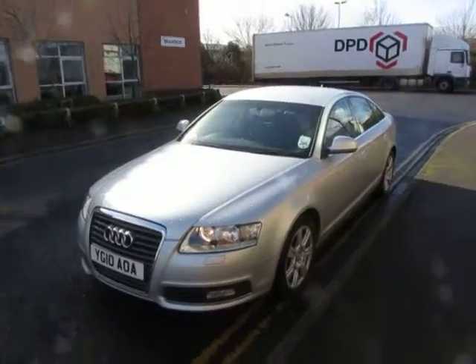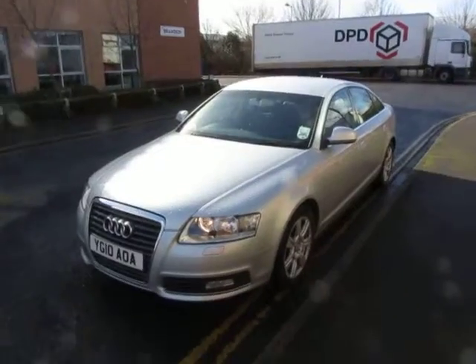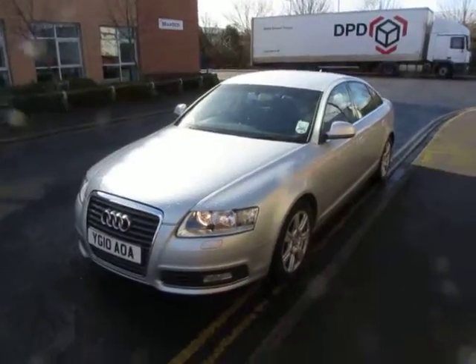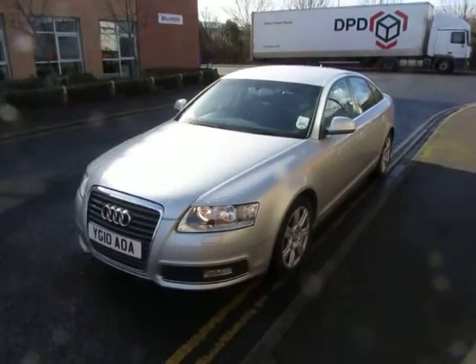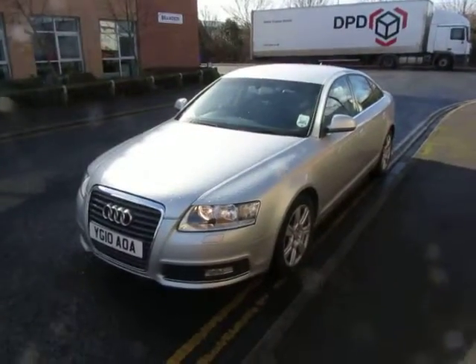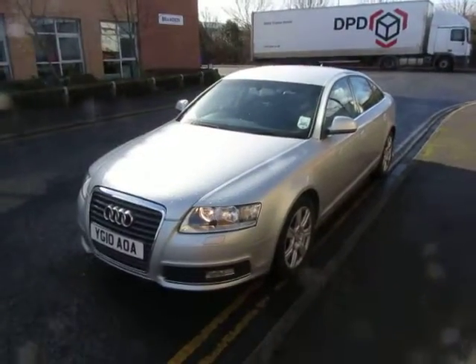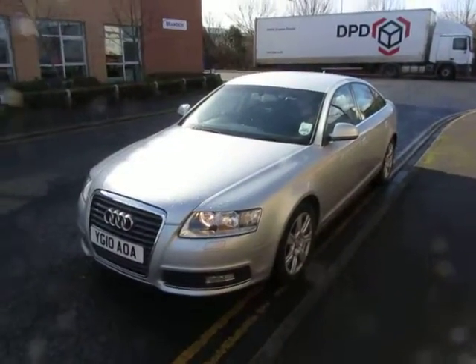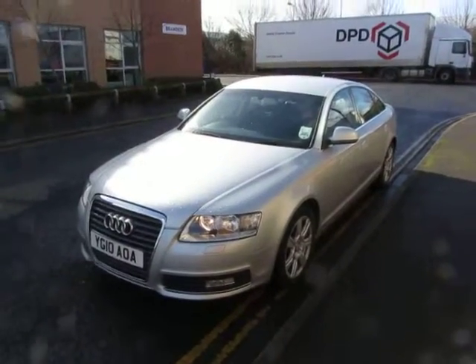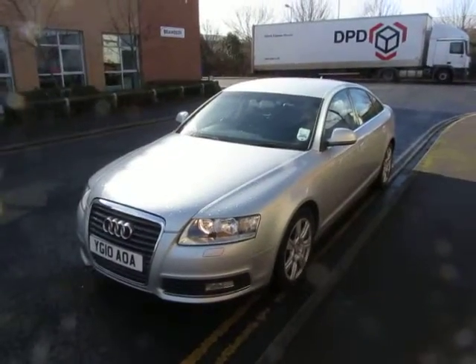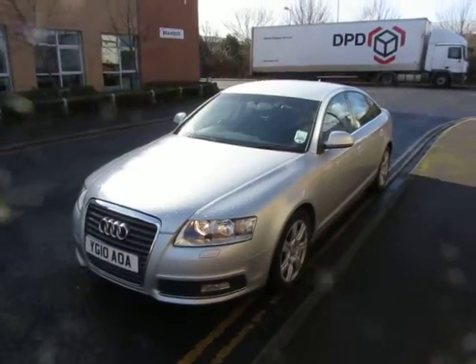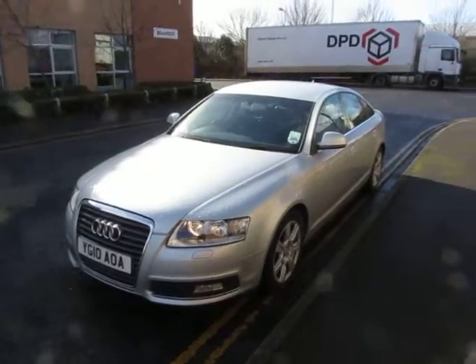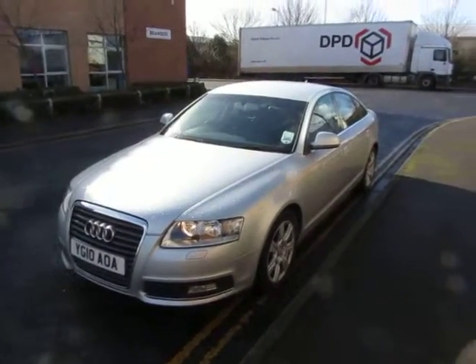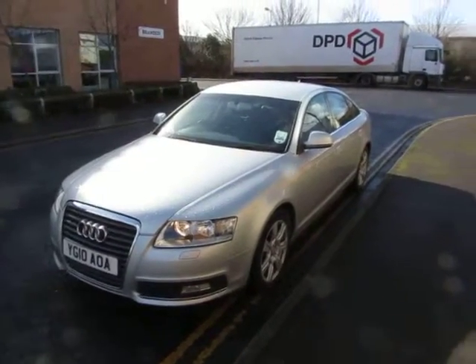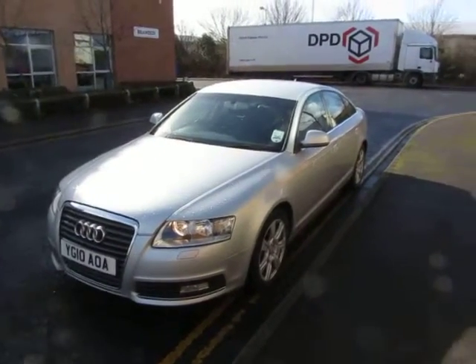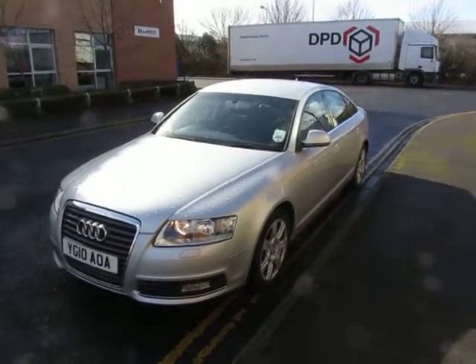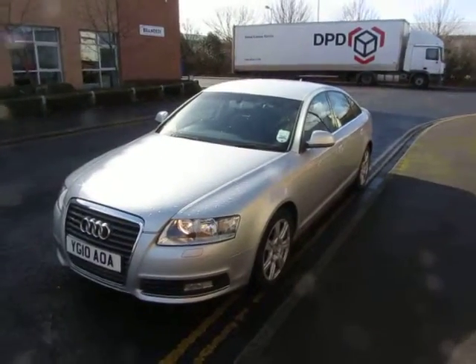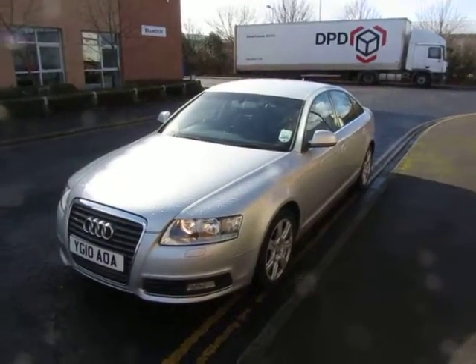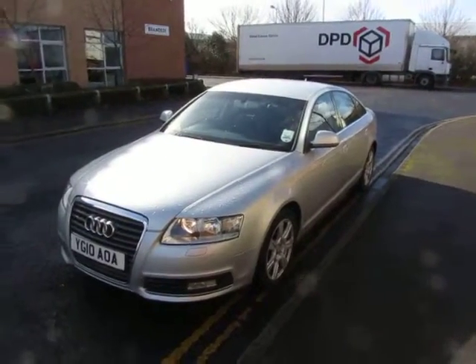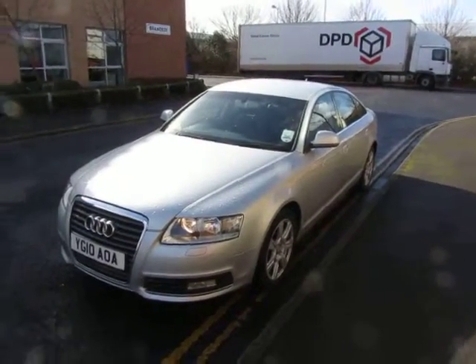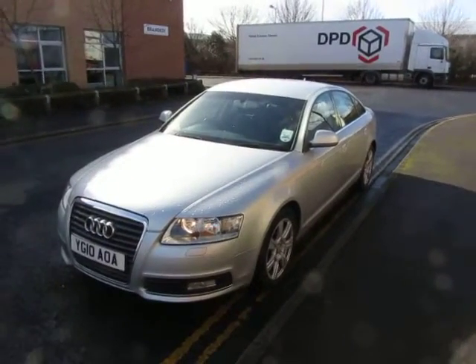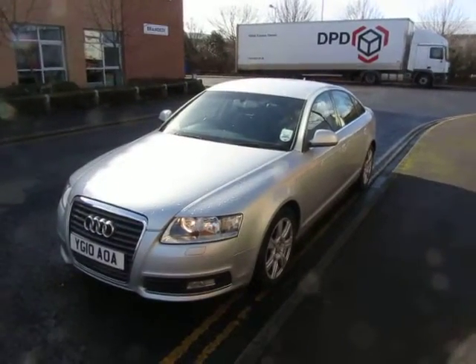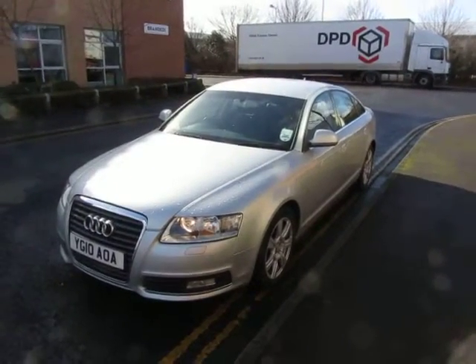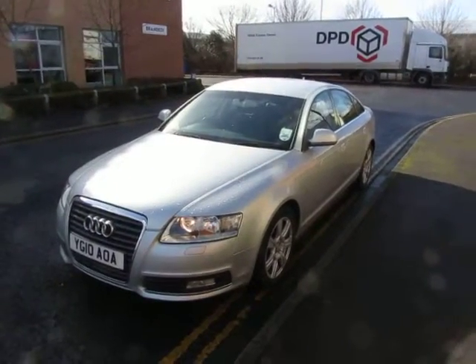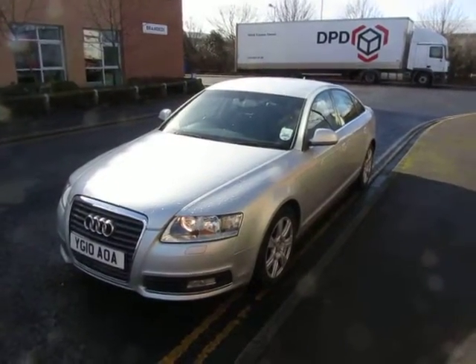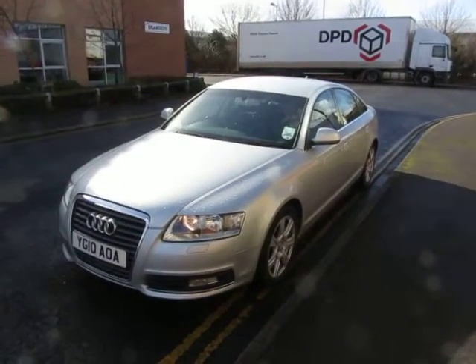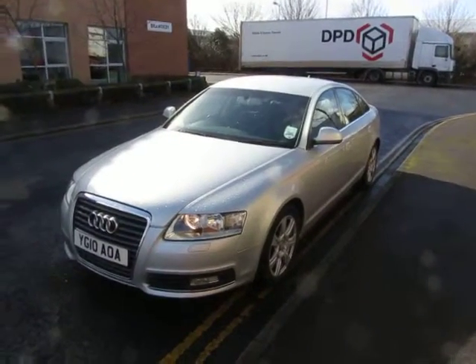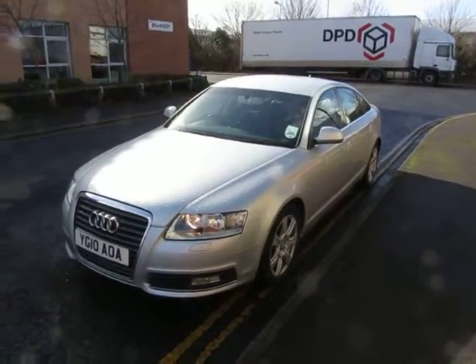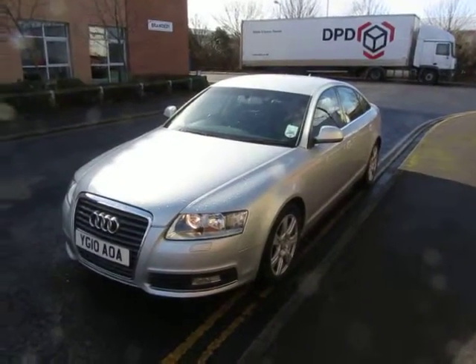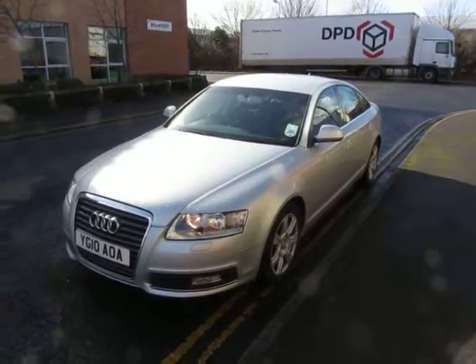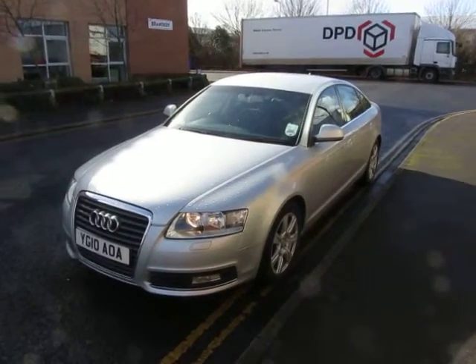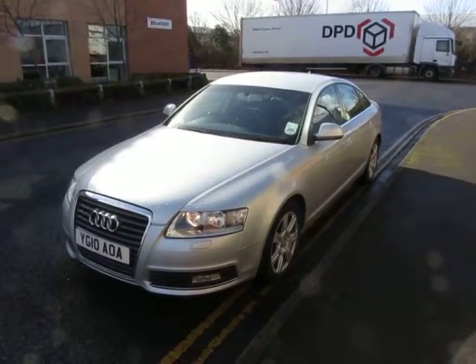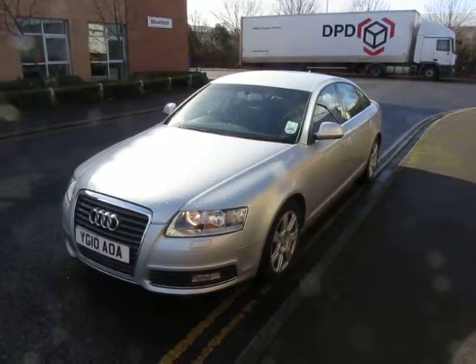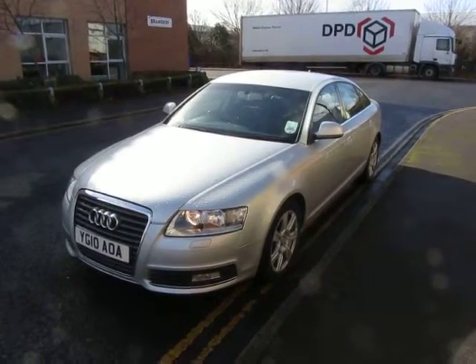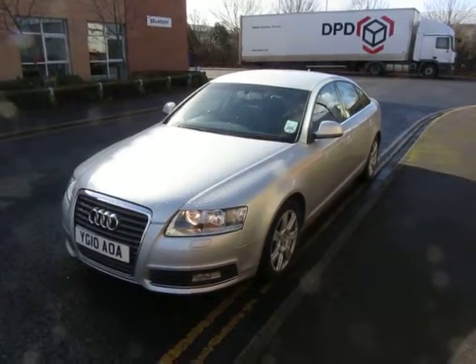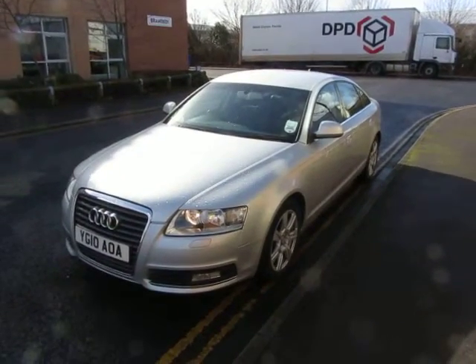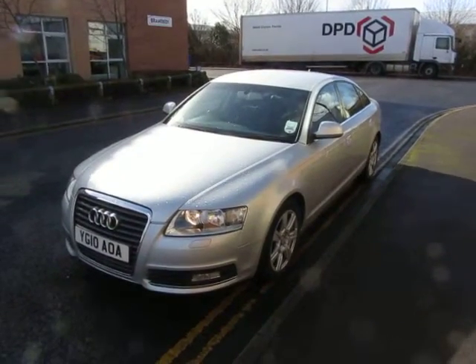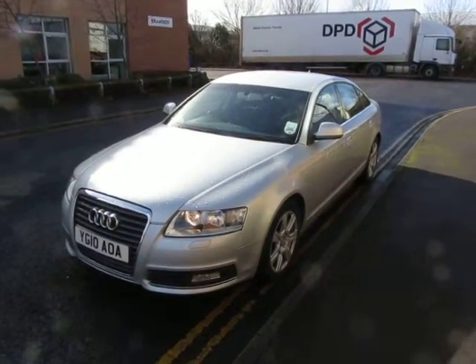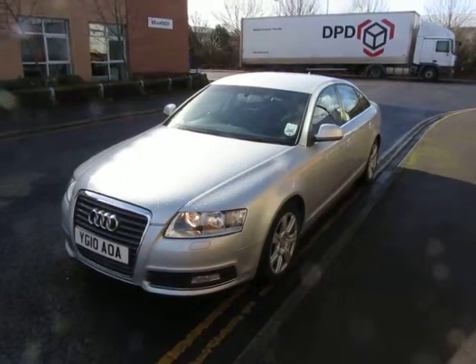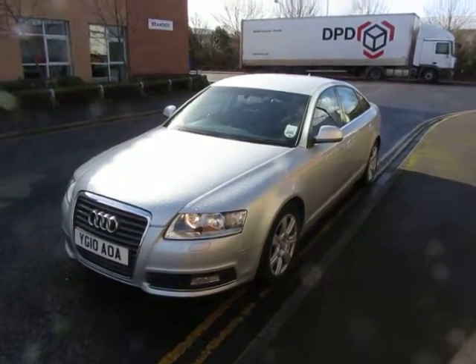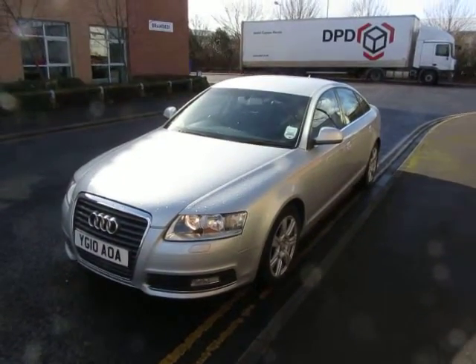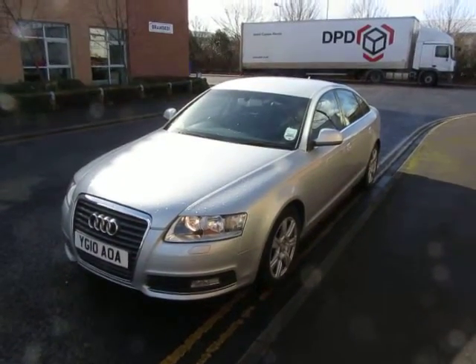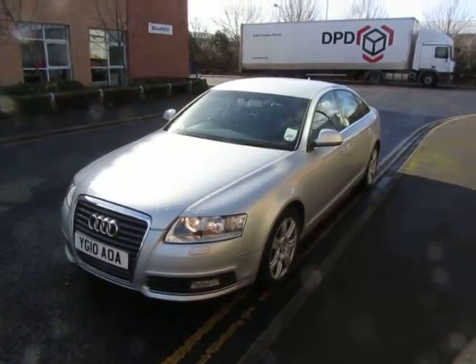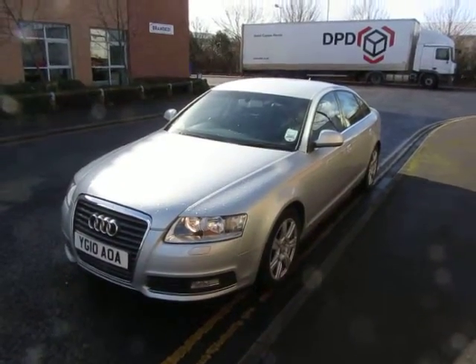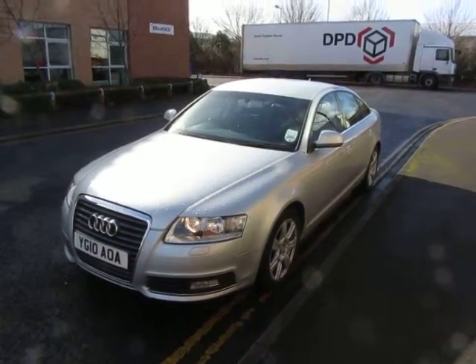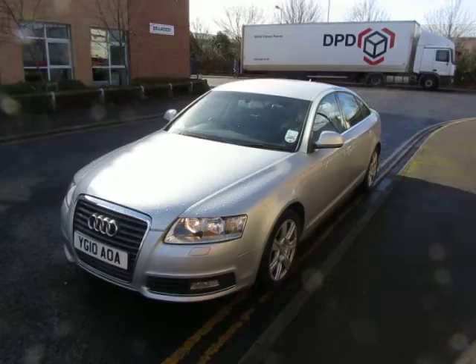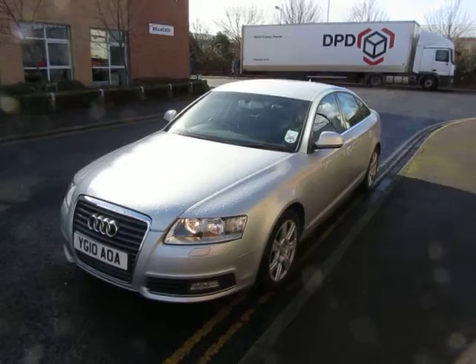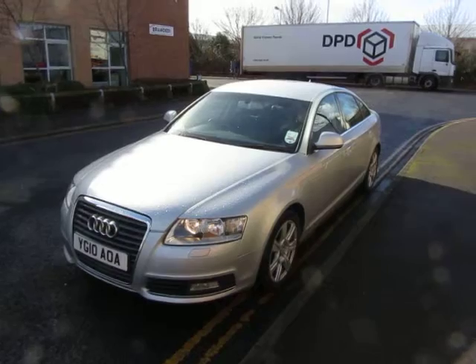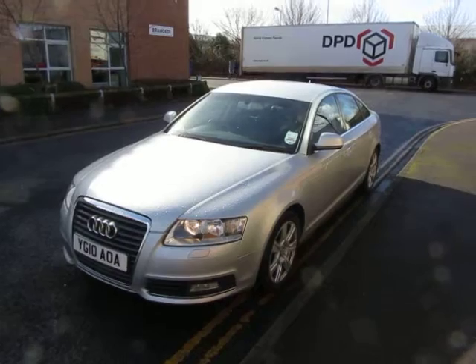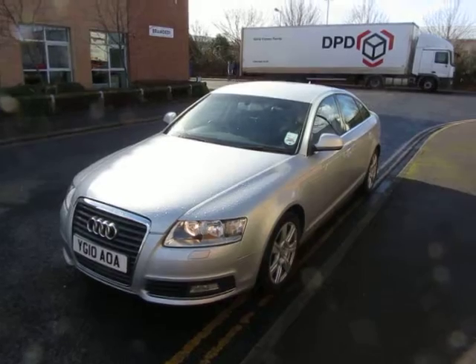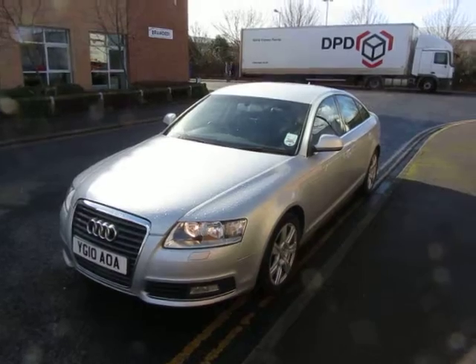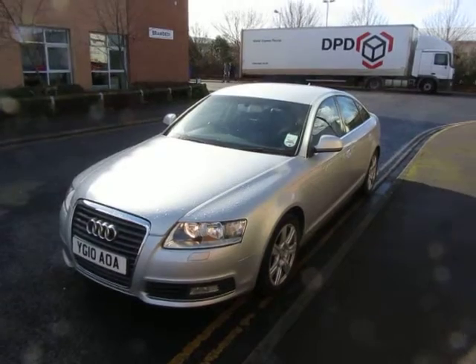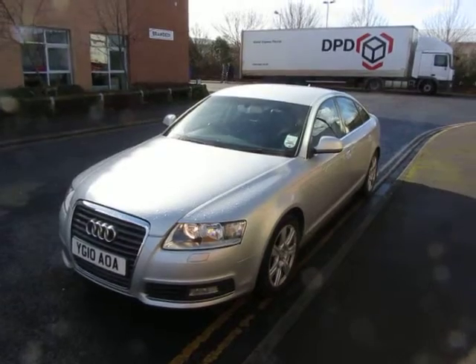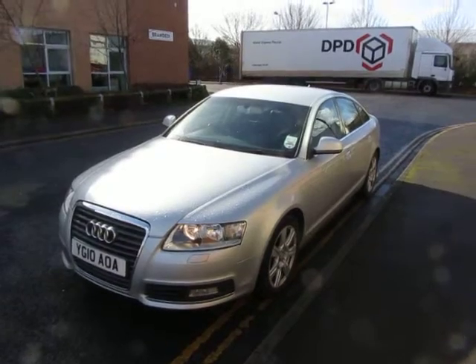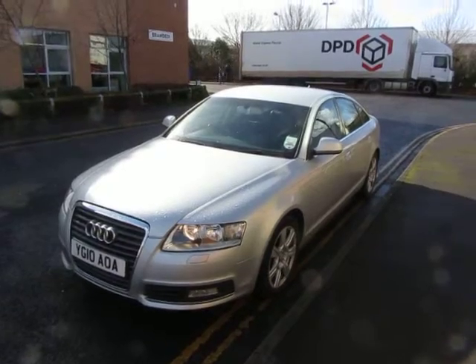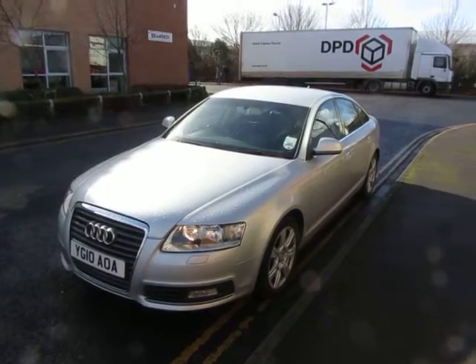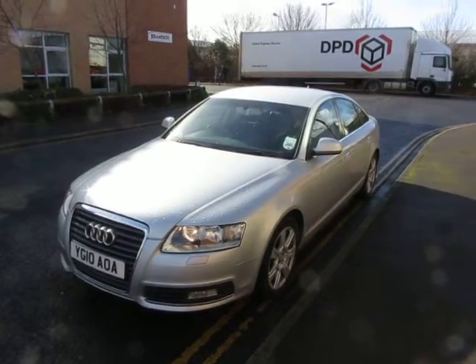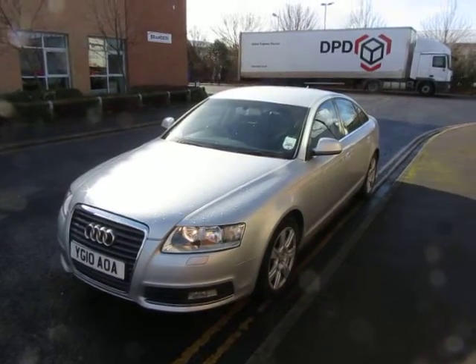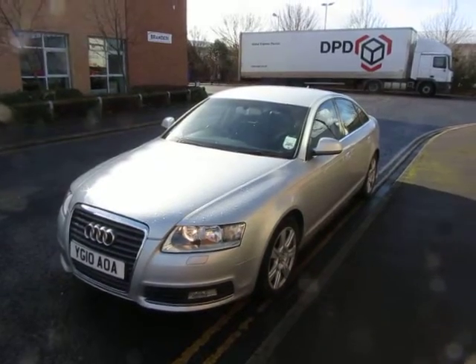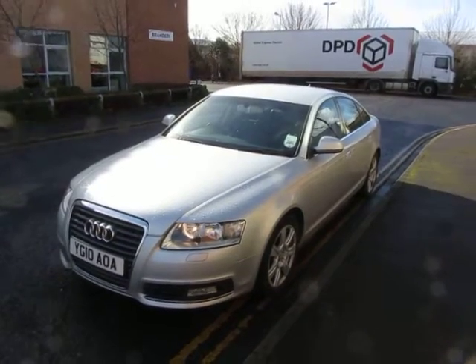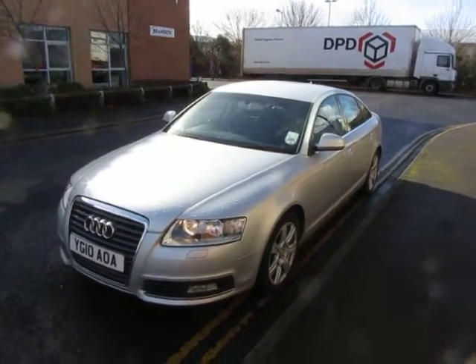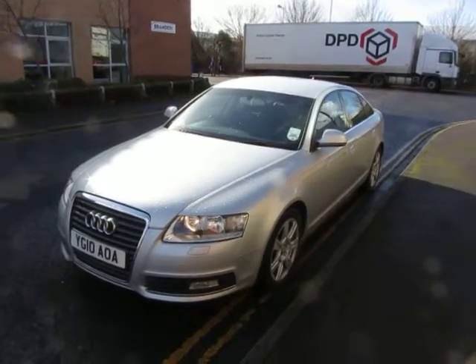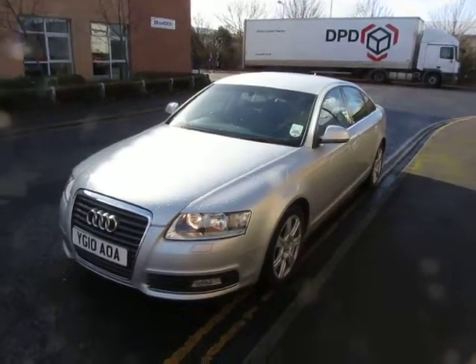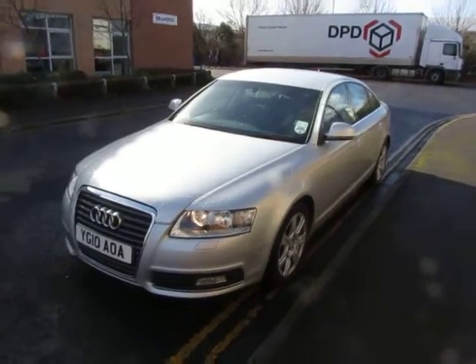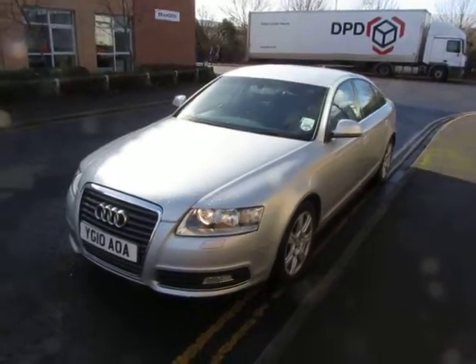Hello, this is John Payne from Mercedes-Benz York, looking at an Audi A6 SE TDI. Let me show you around it.